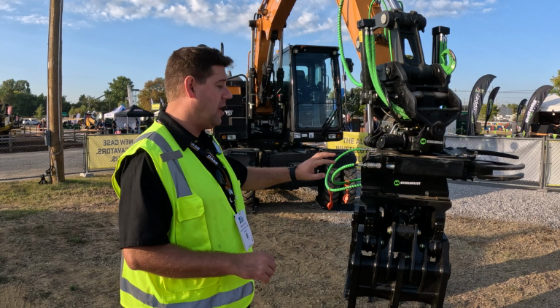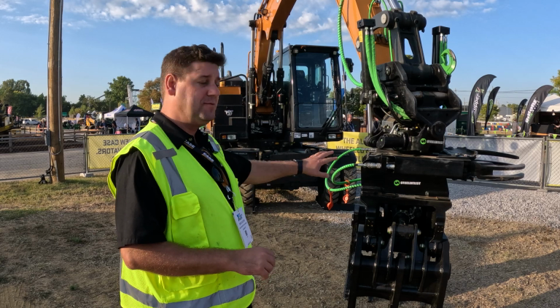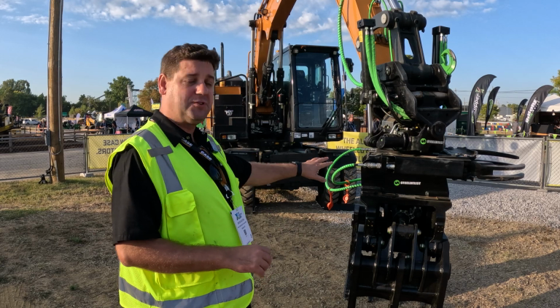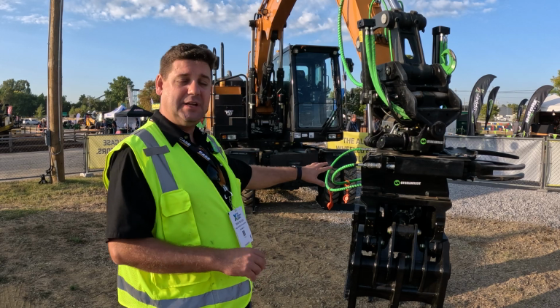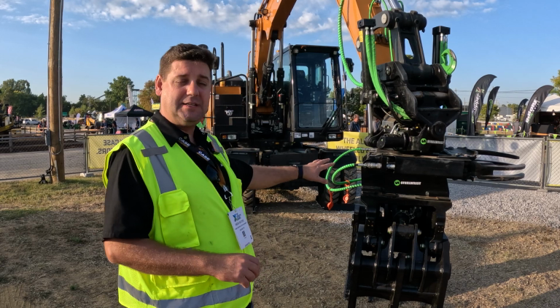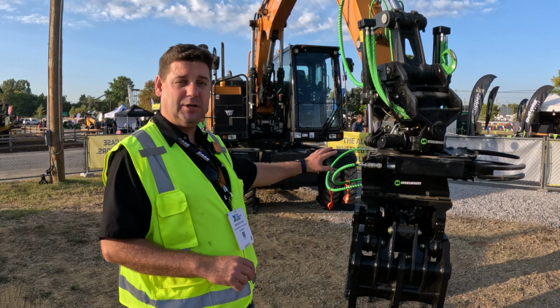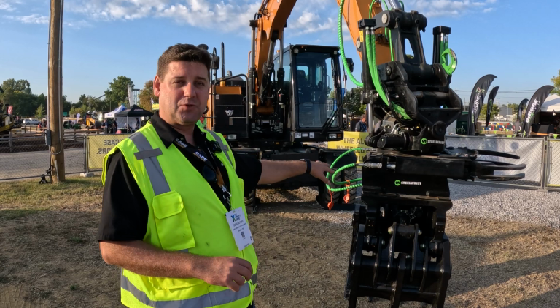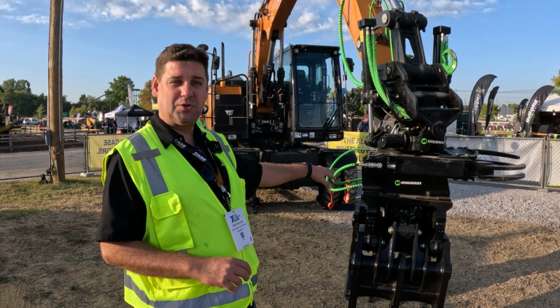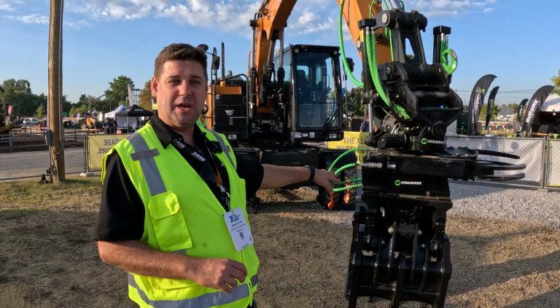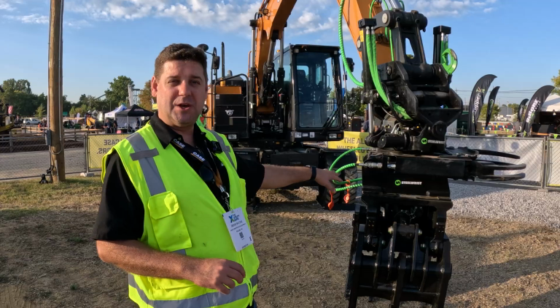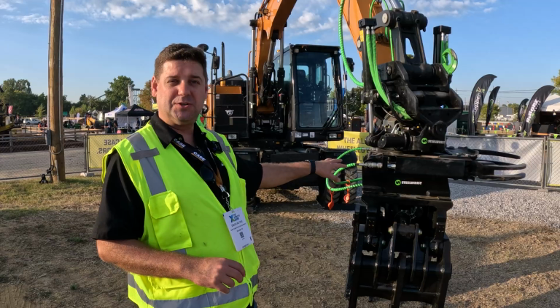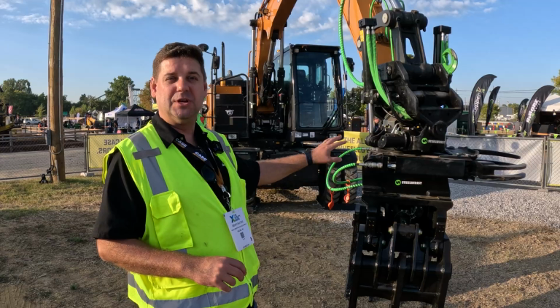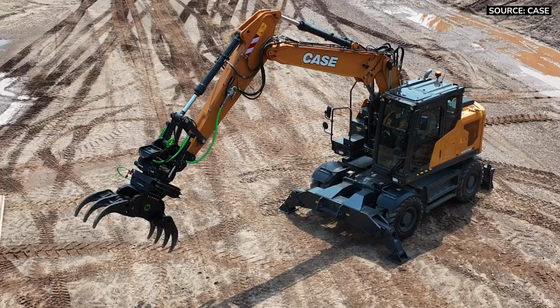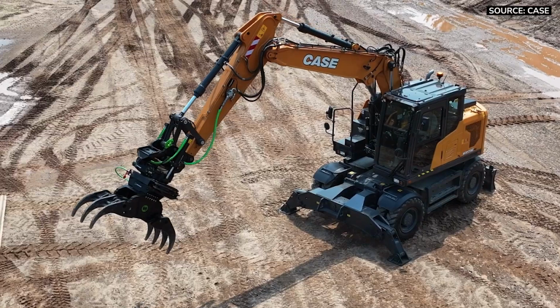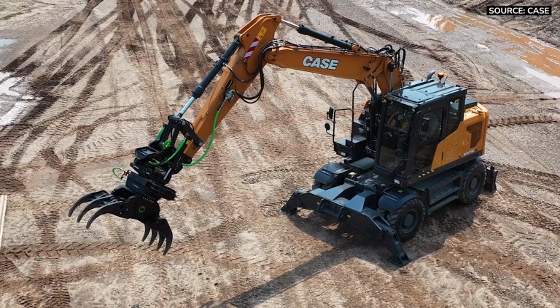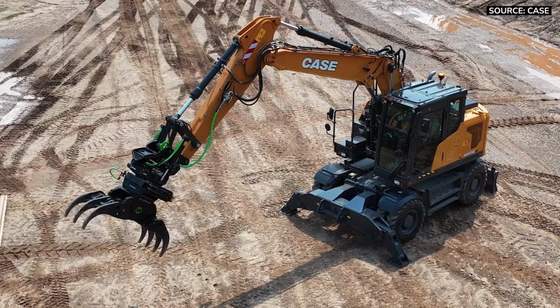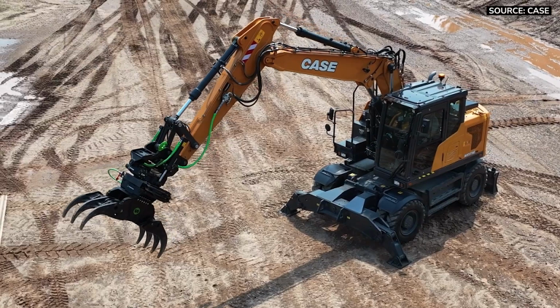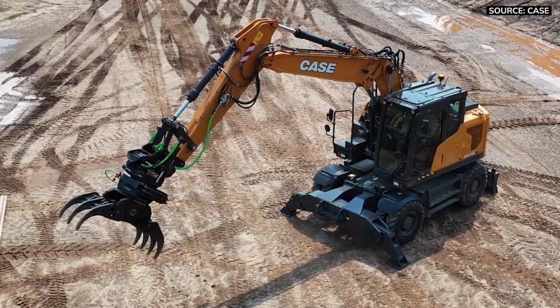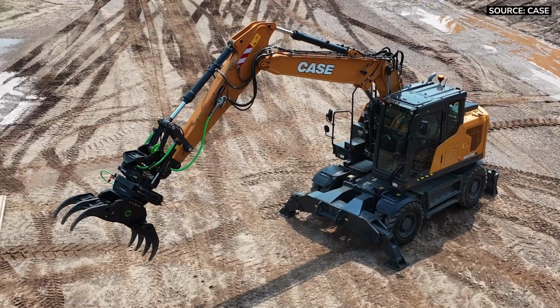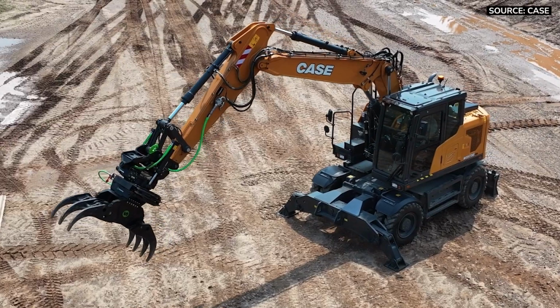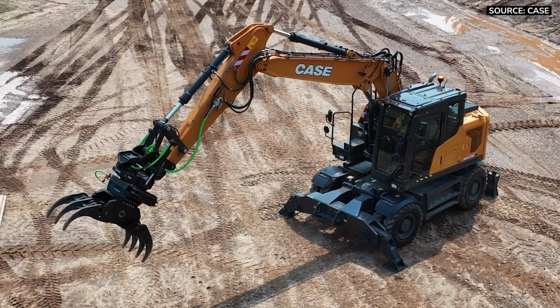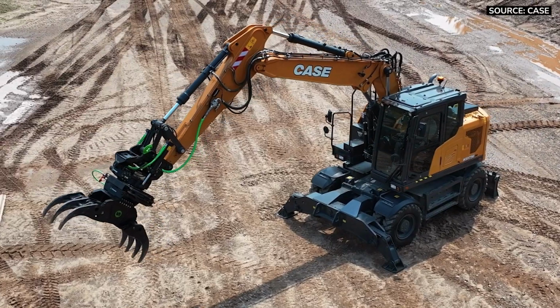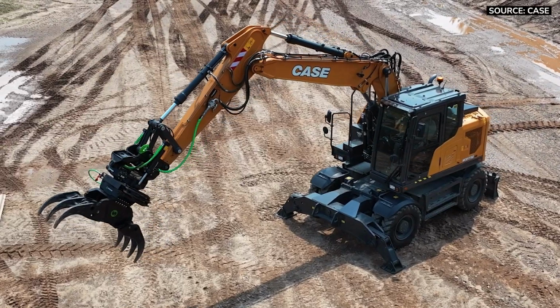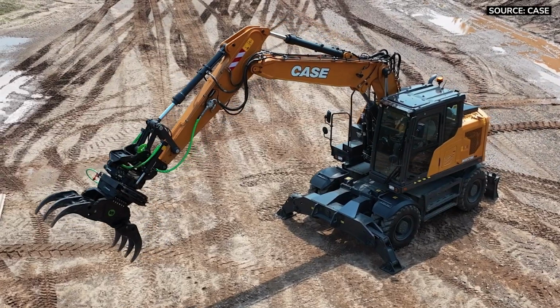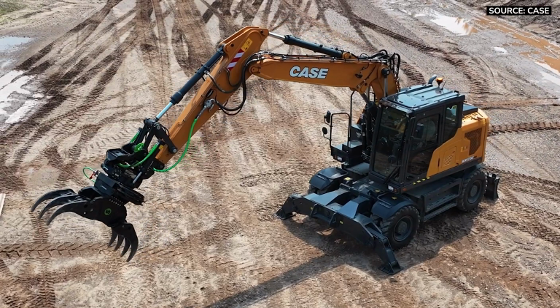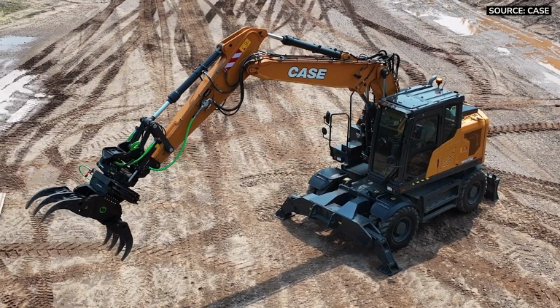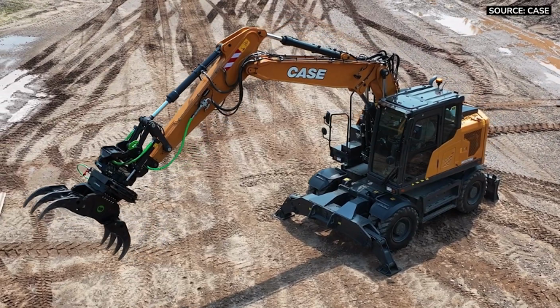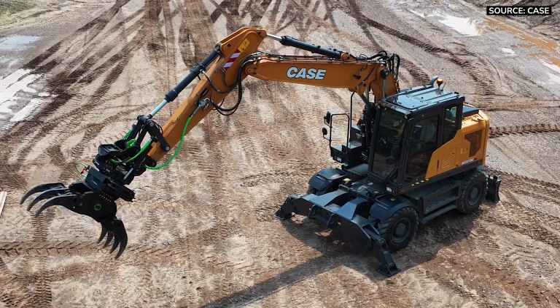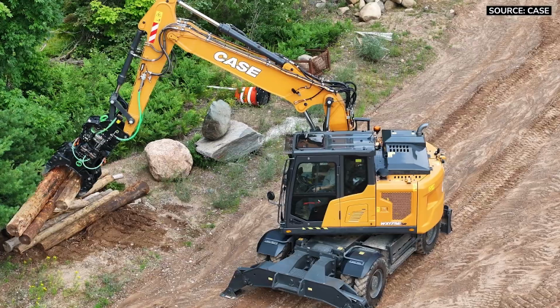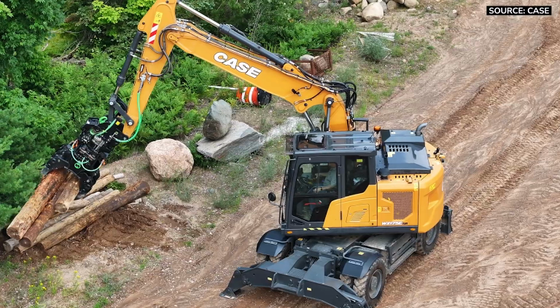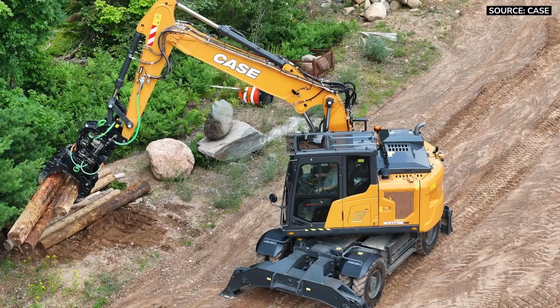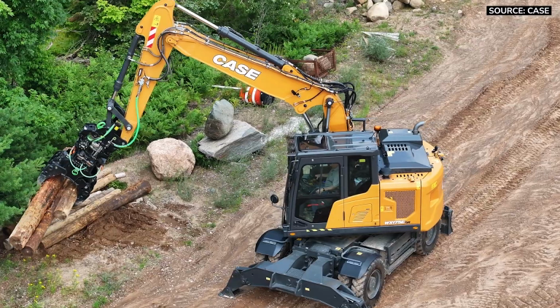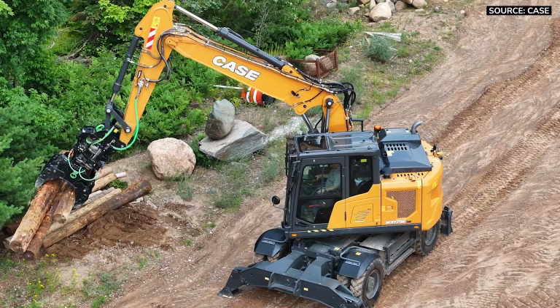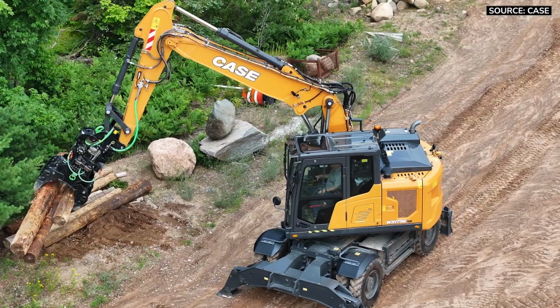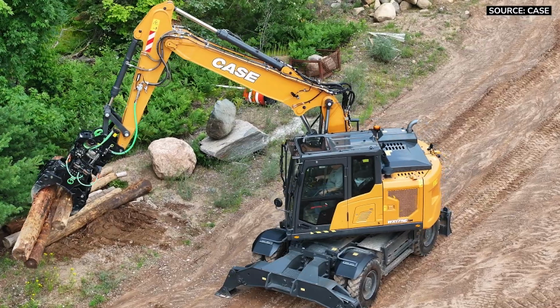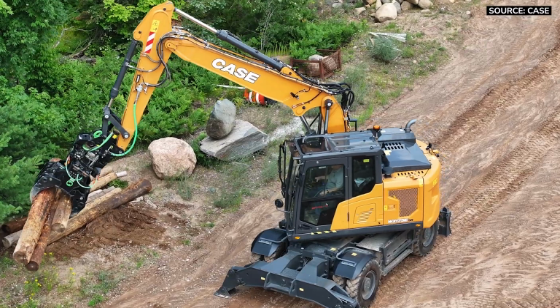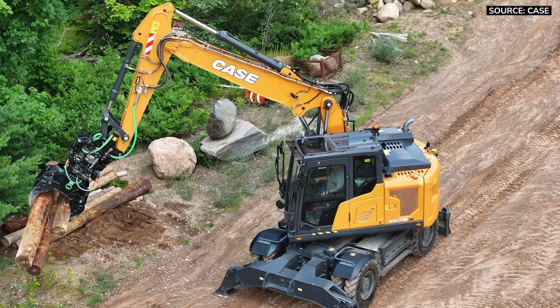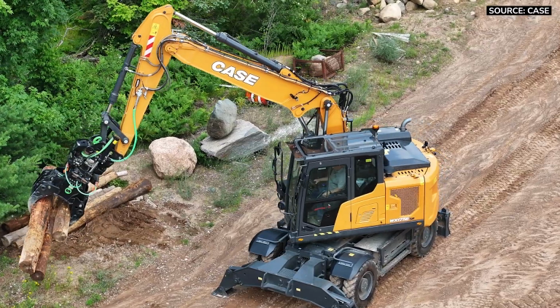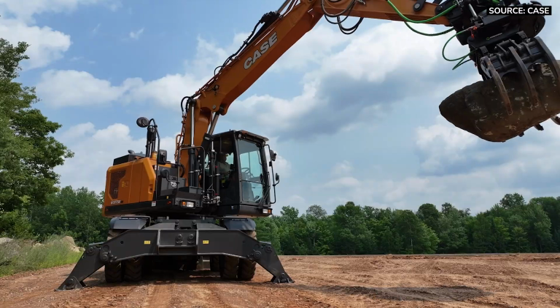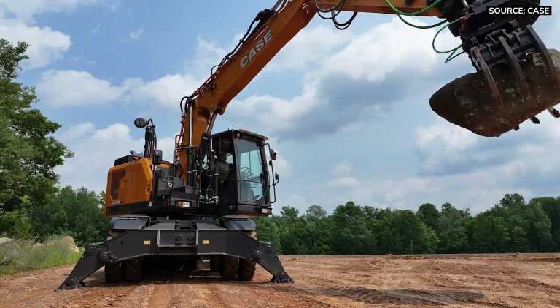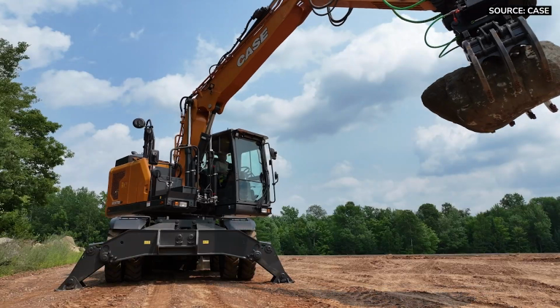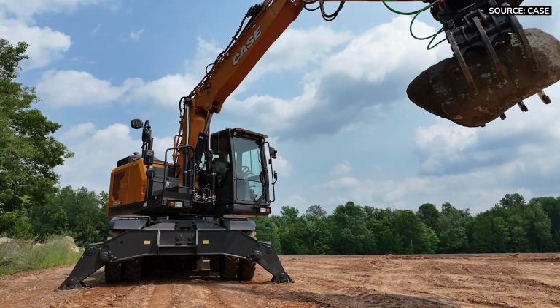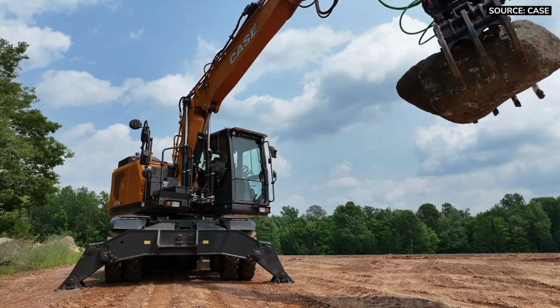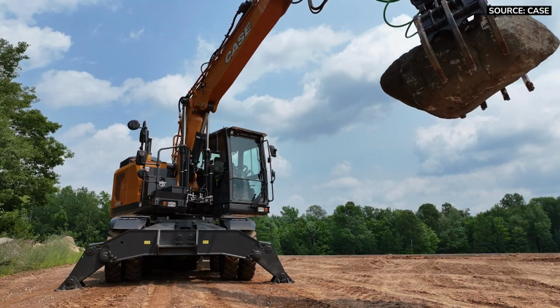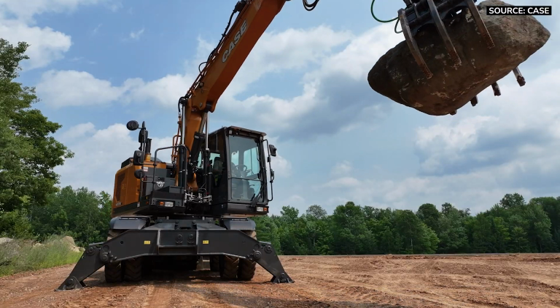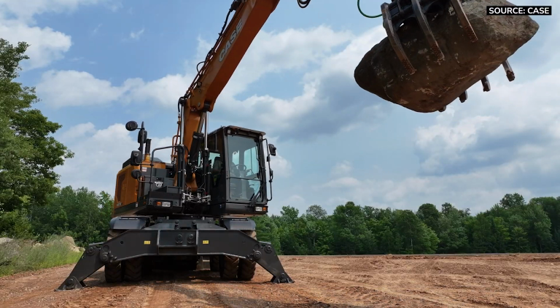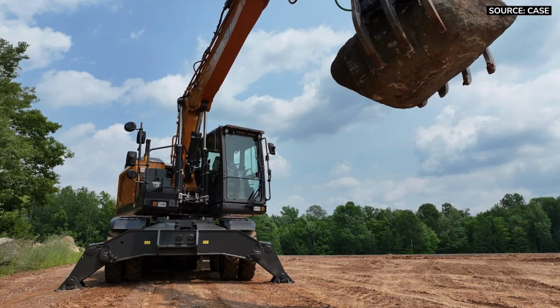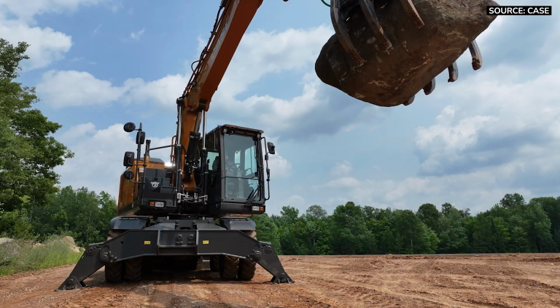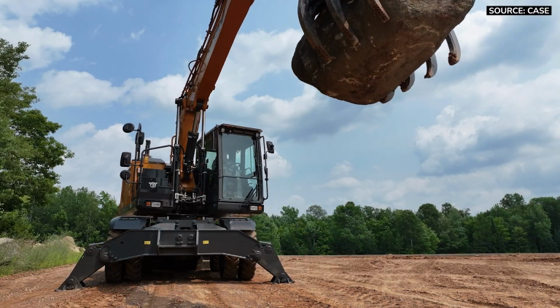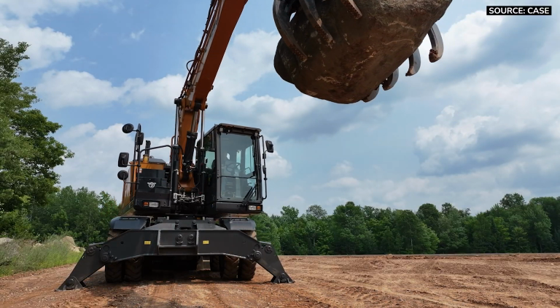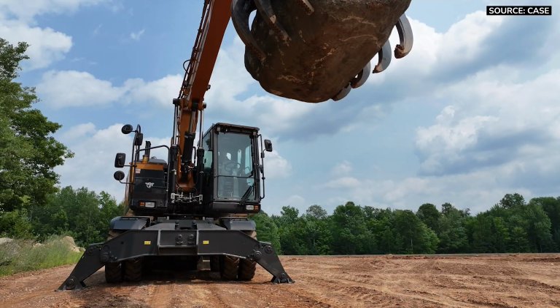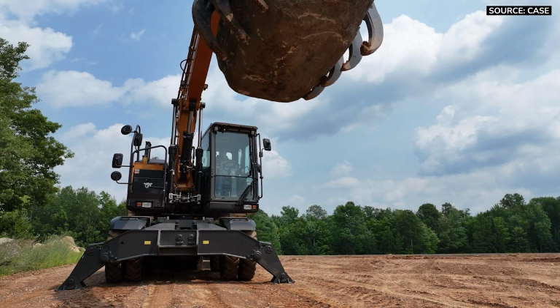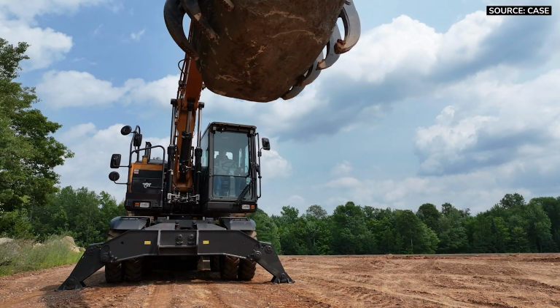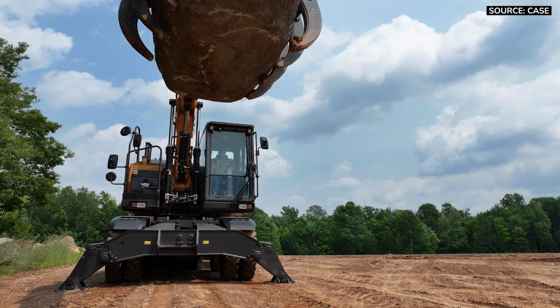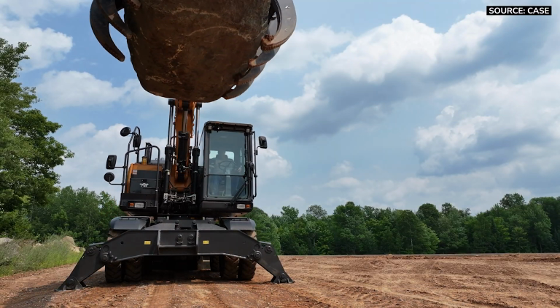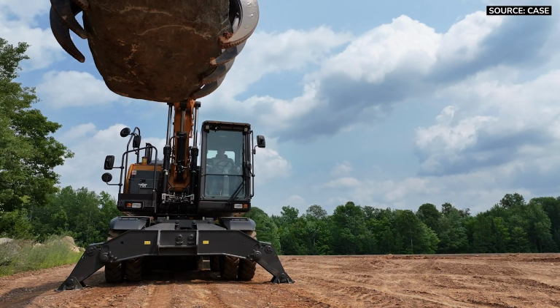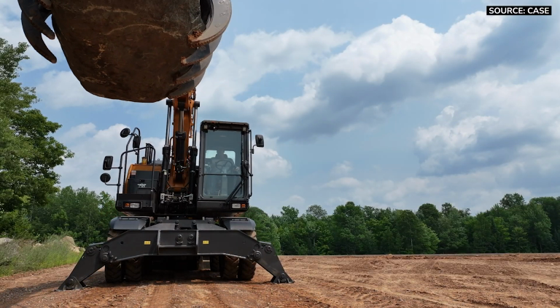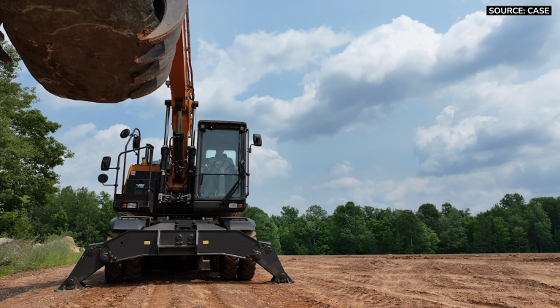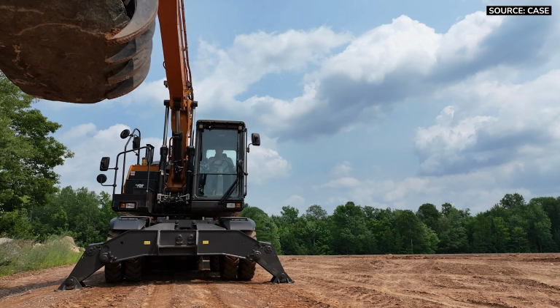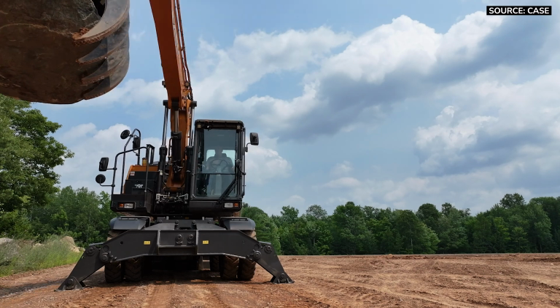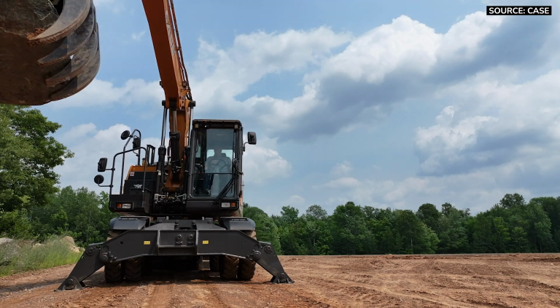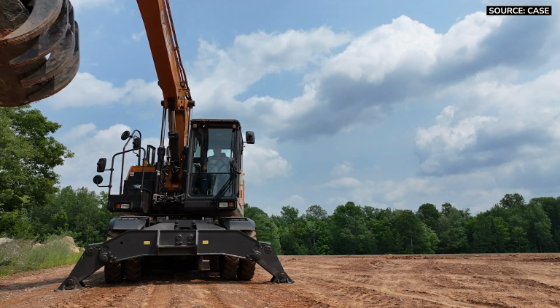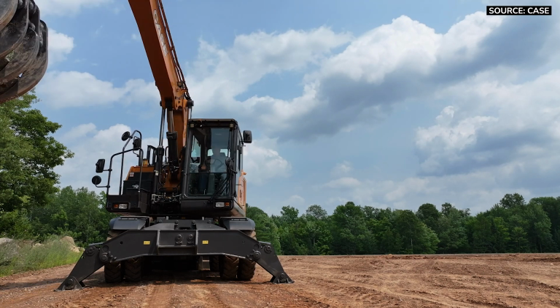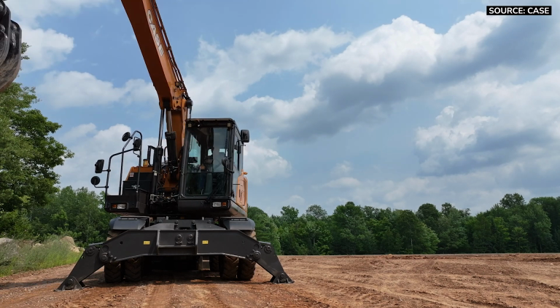Tilt rotators — that's where it's at. We believe these machines pair really well with them and the variety of attachments they offer.